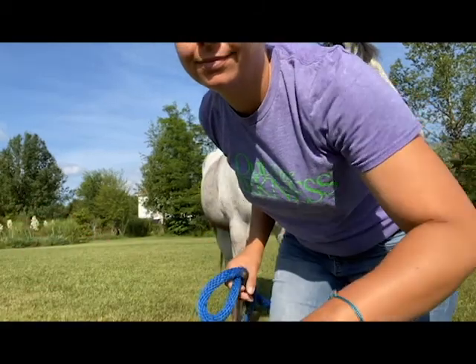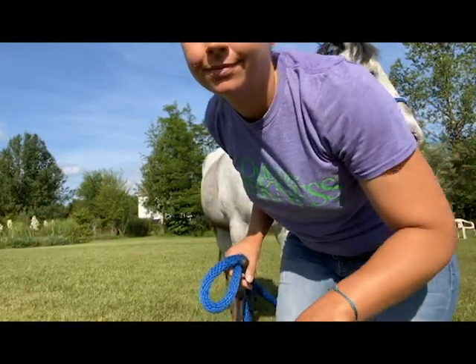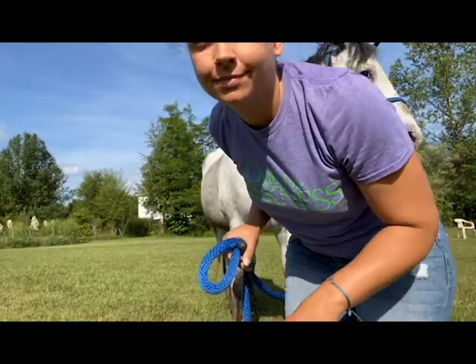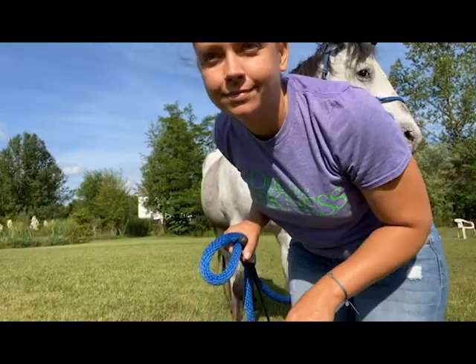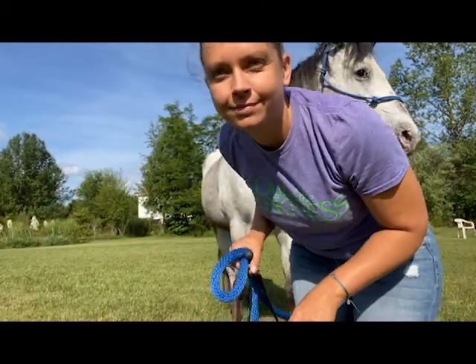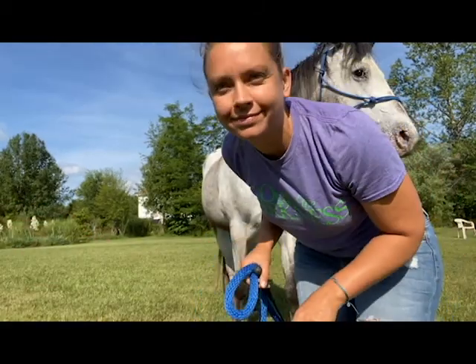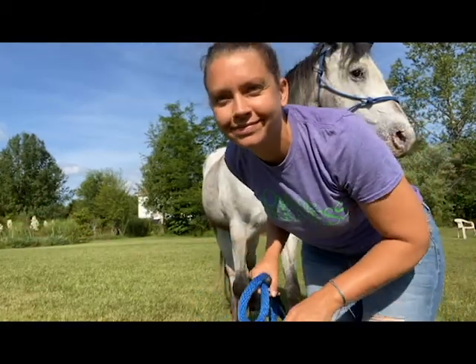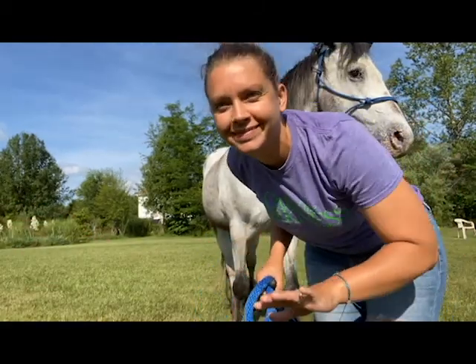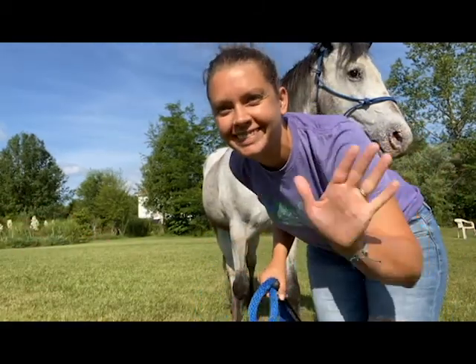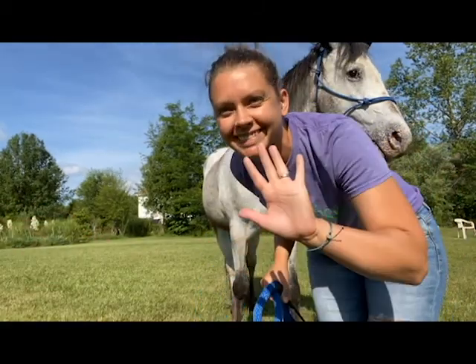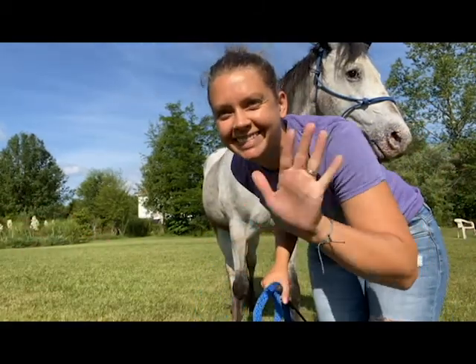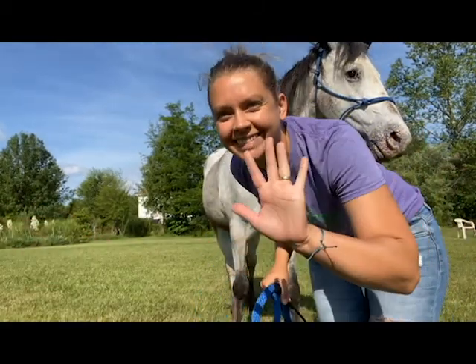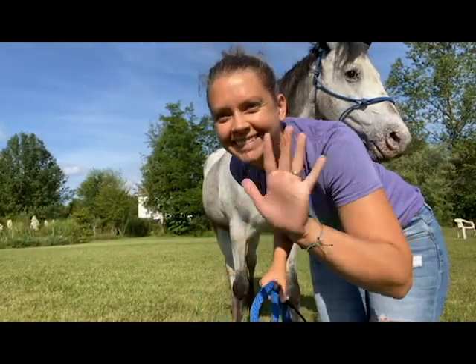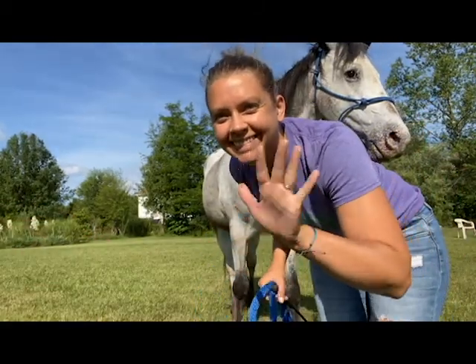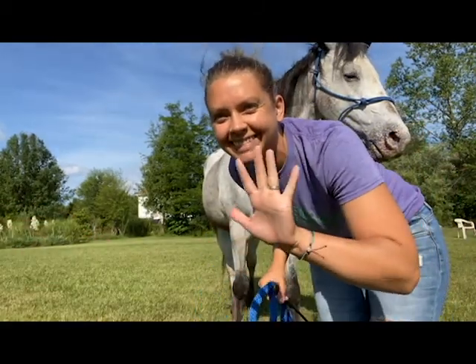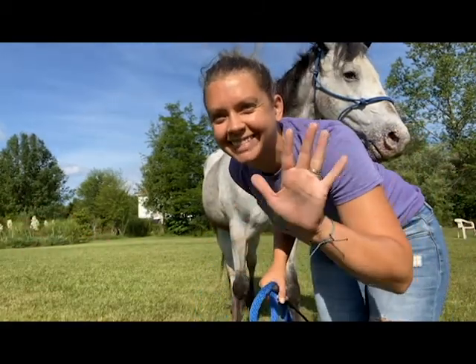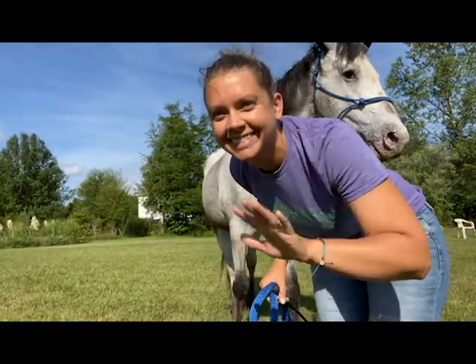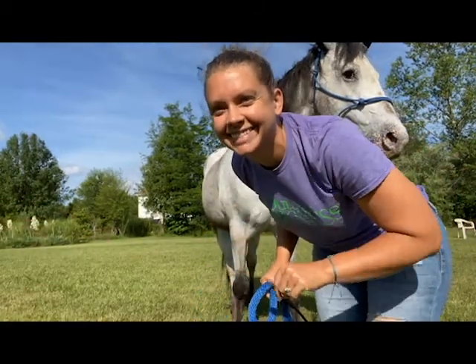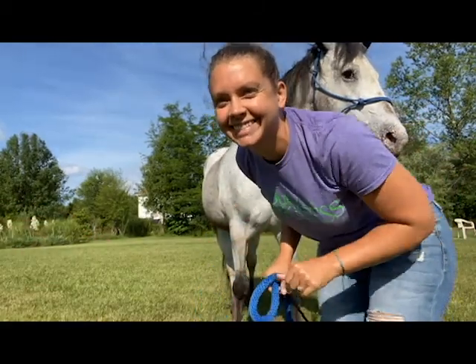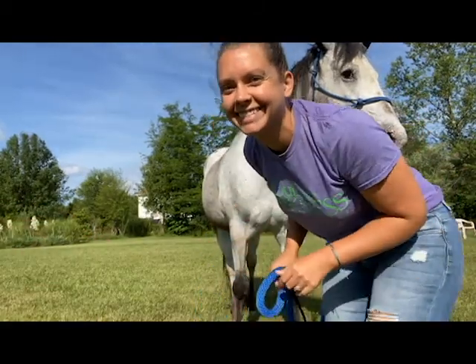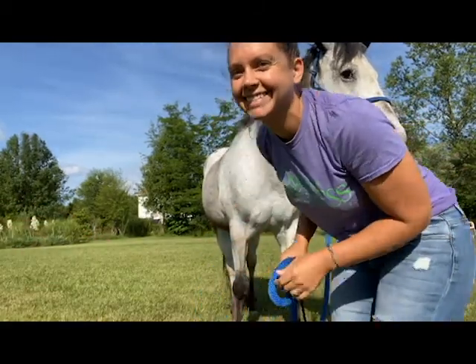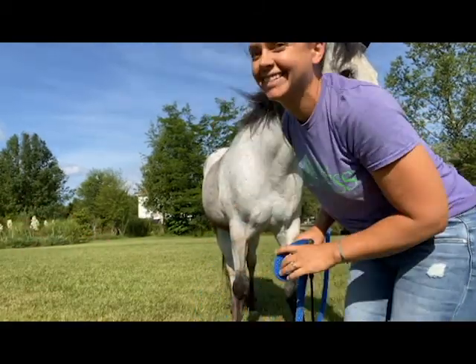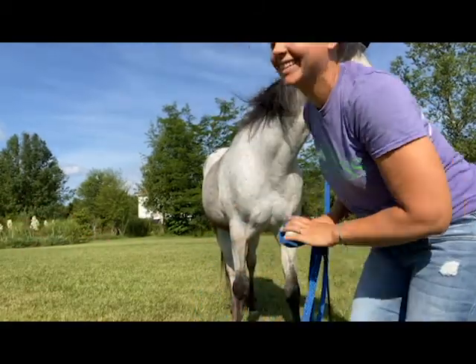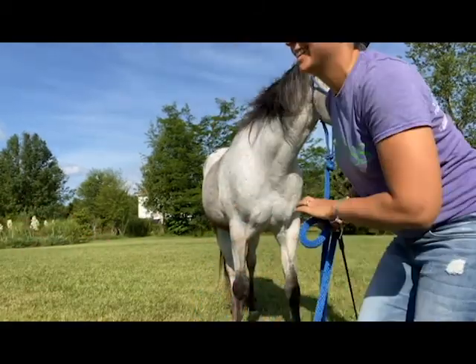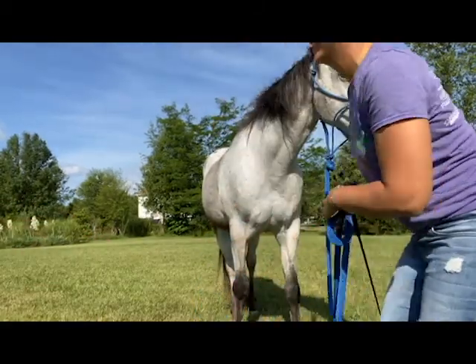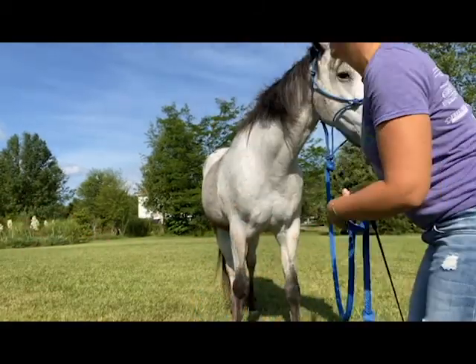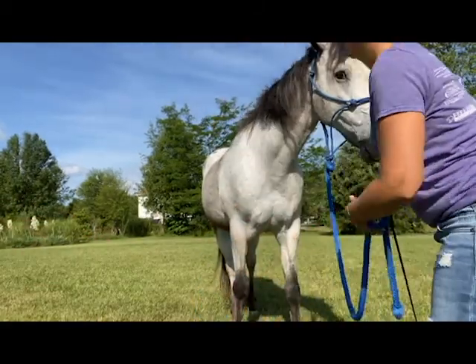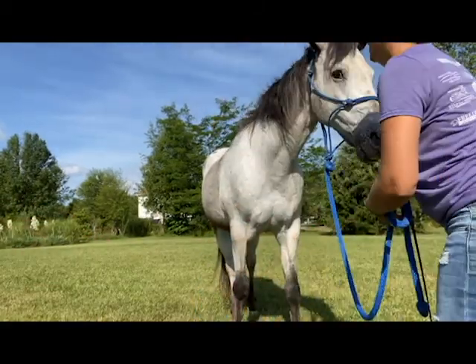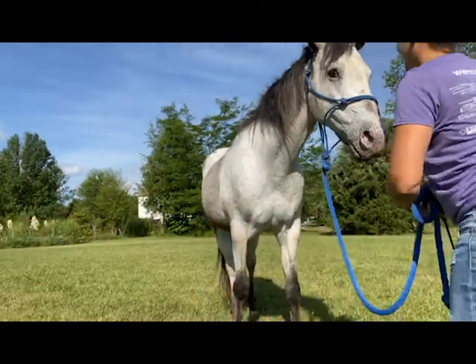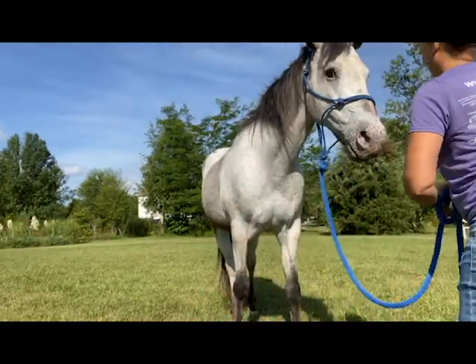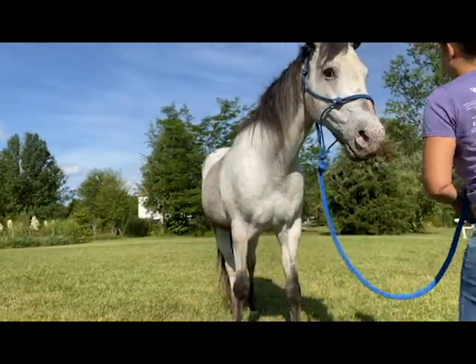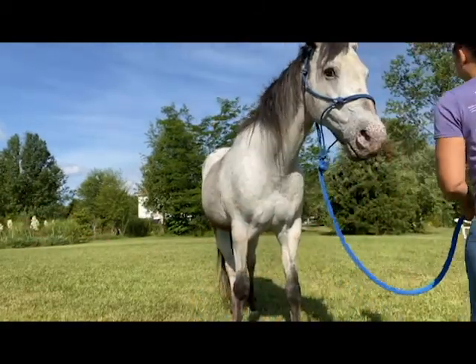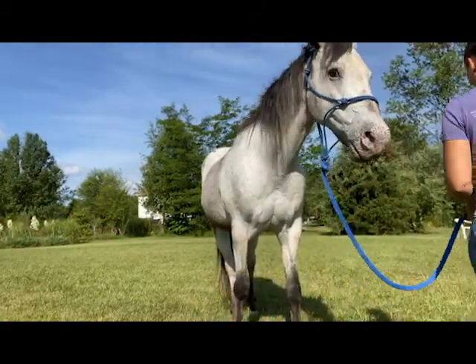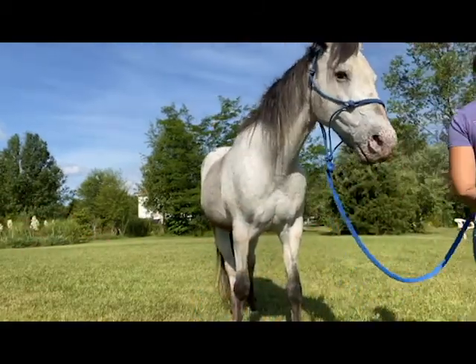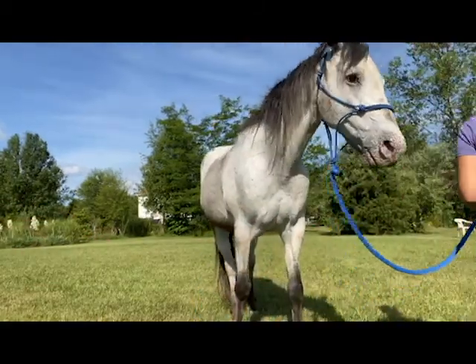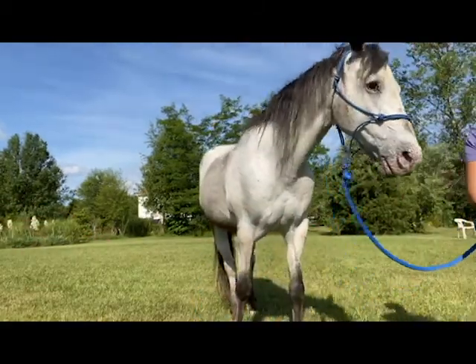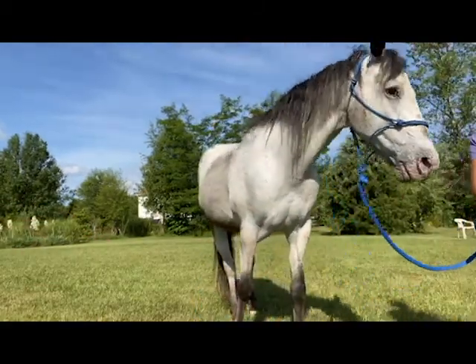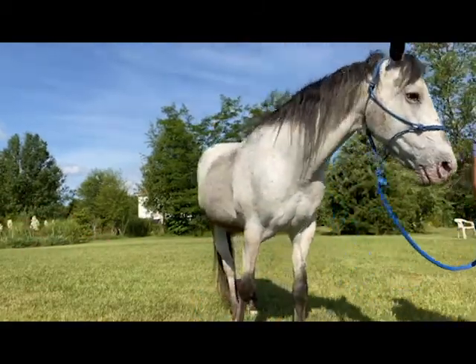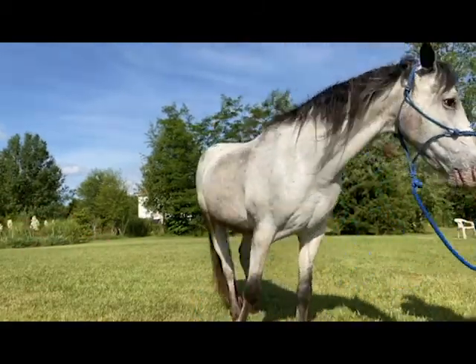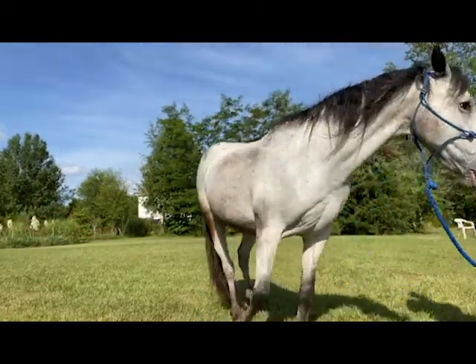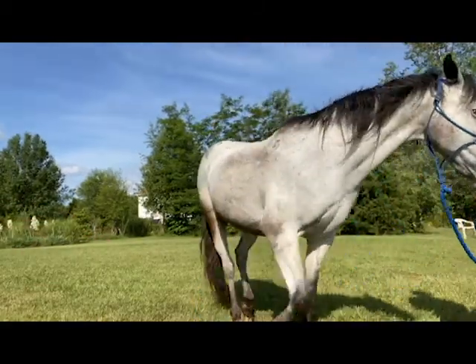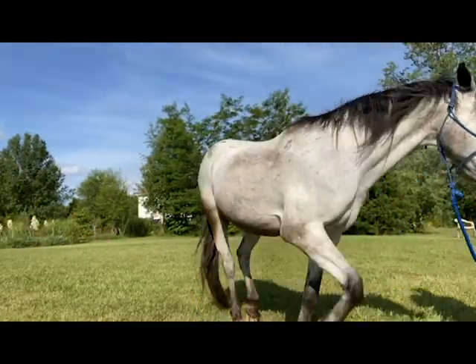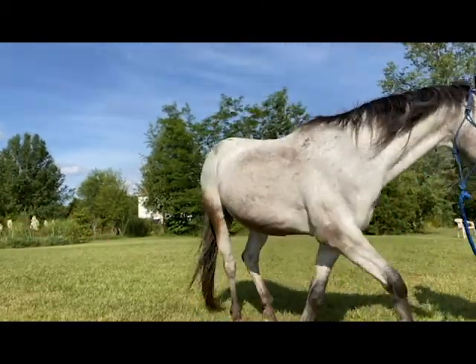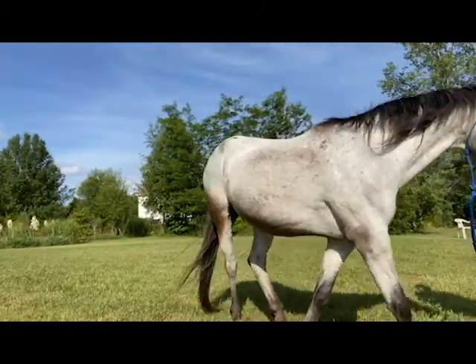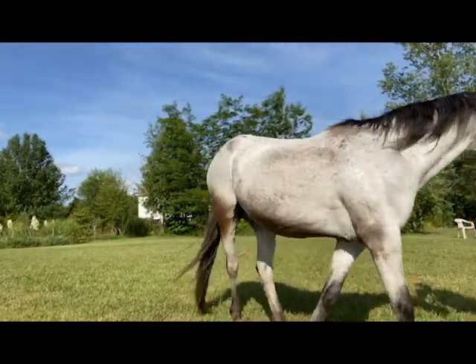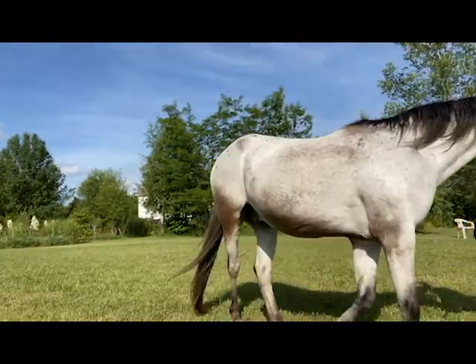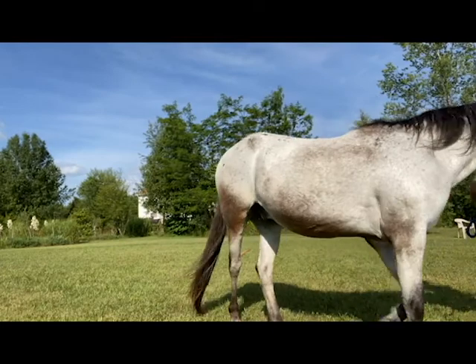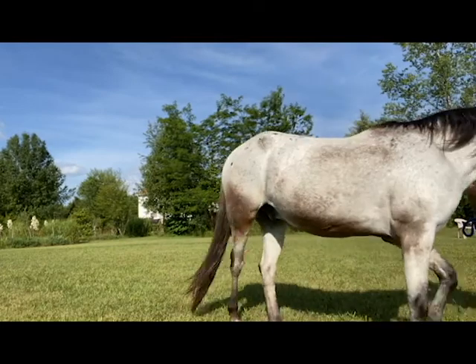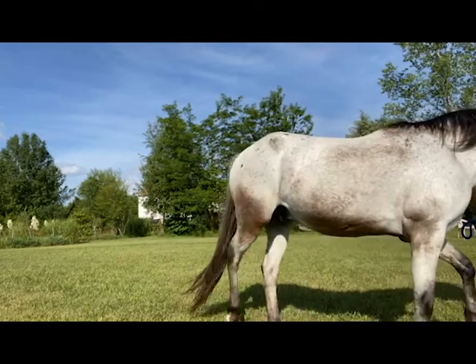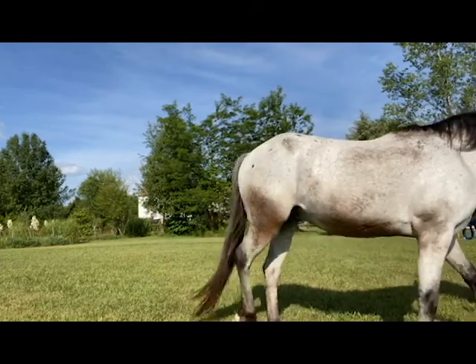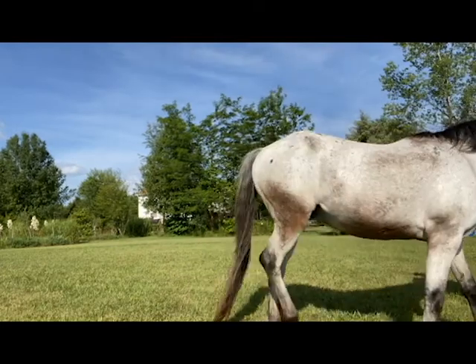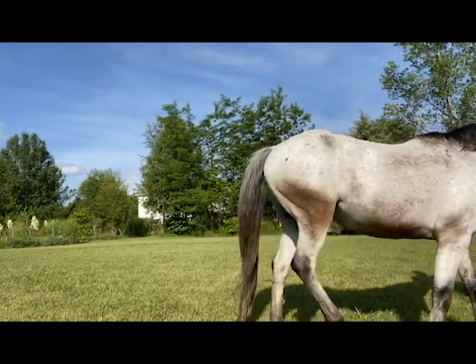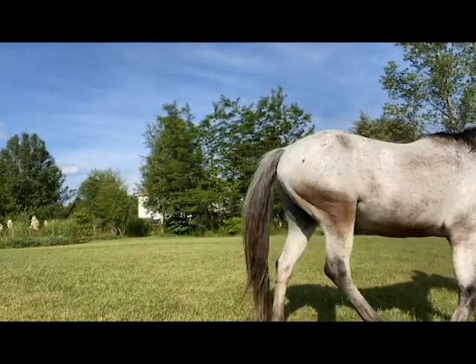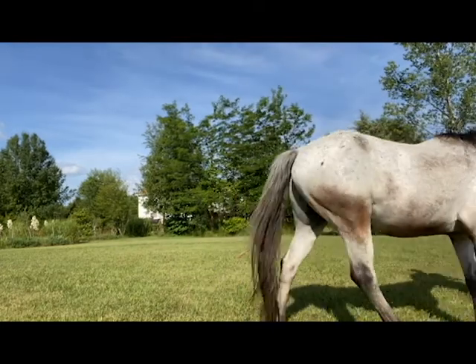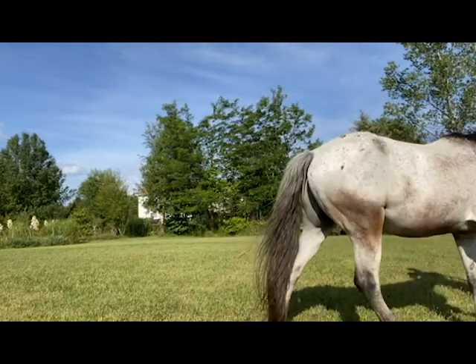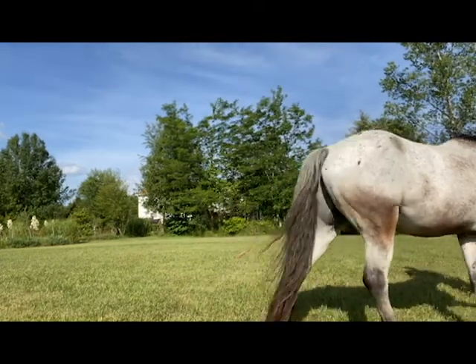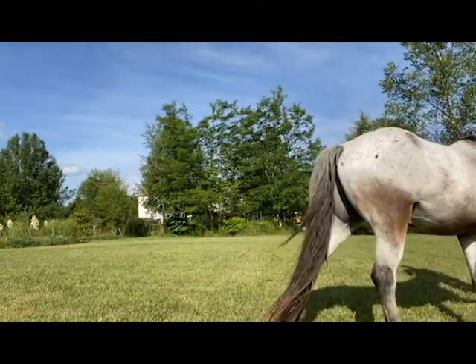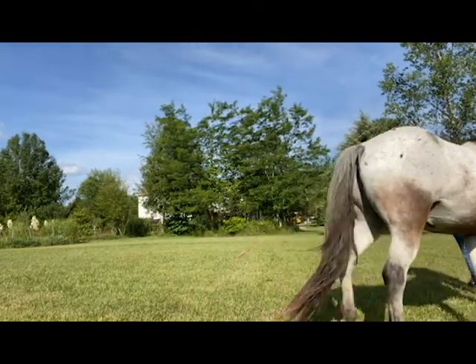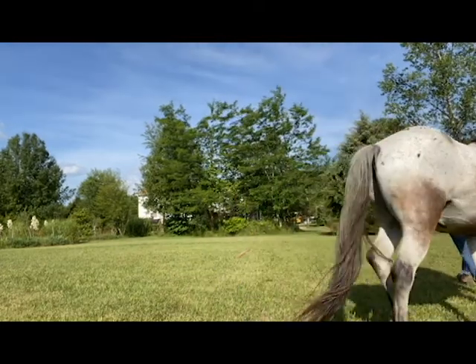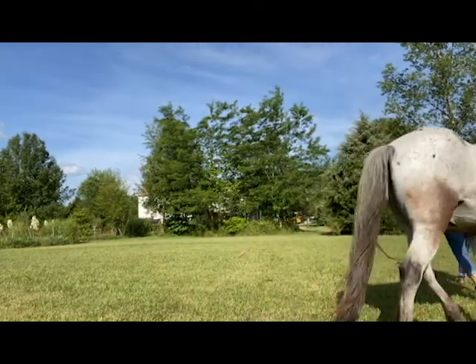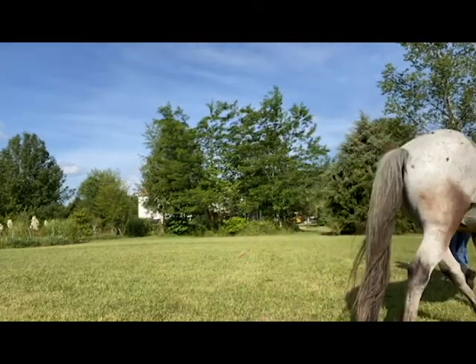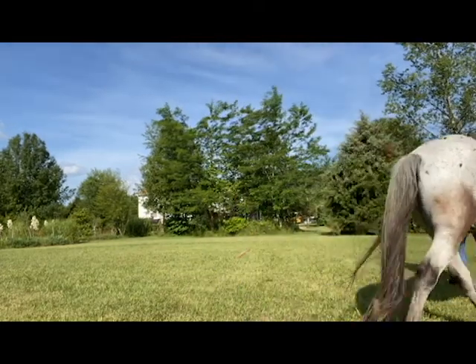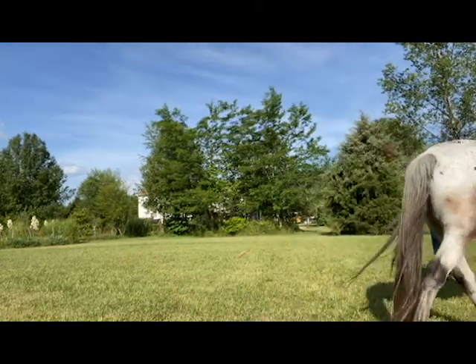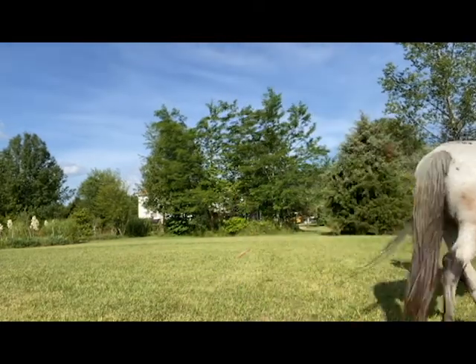Hey everybody, Cornerstone Equine Academy here, and today we're talking about the Single Pole Challenge and why you should try it with your horse.